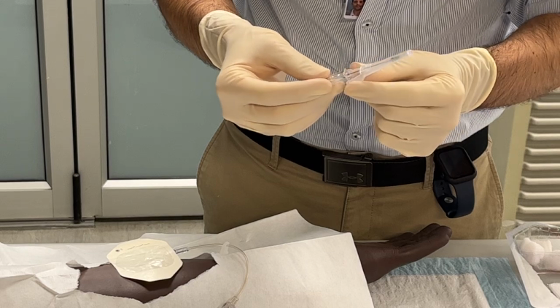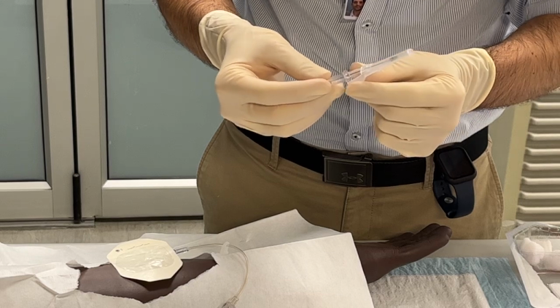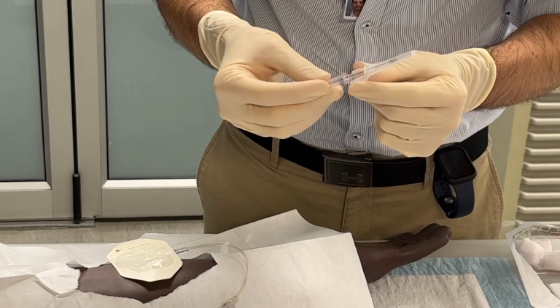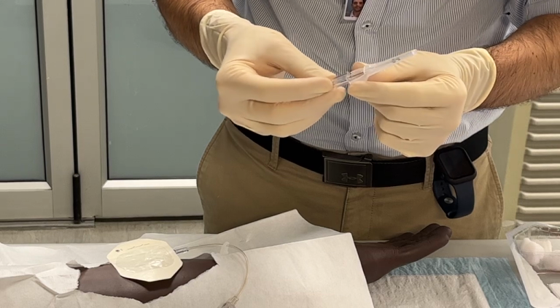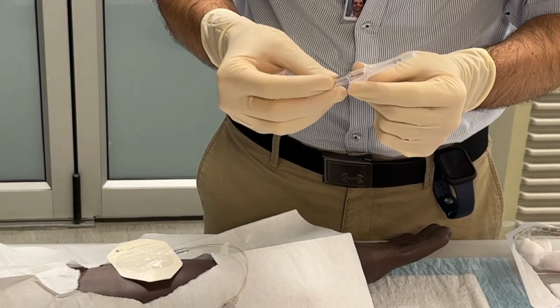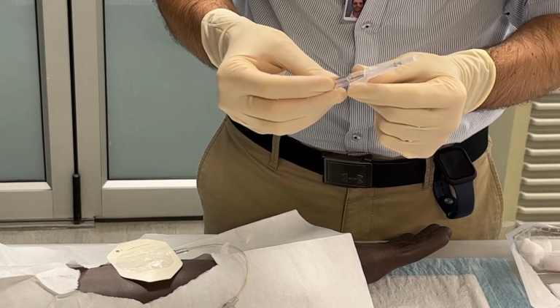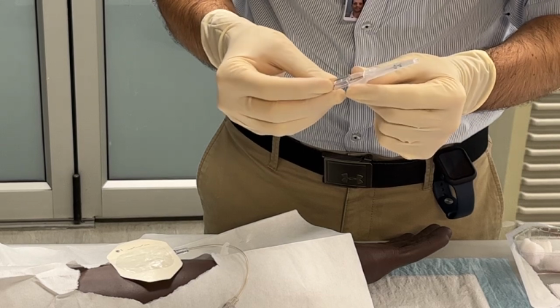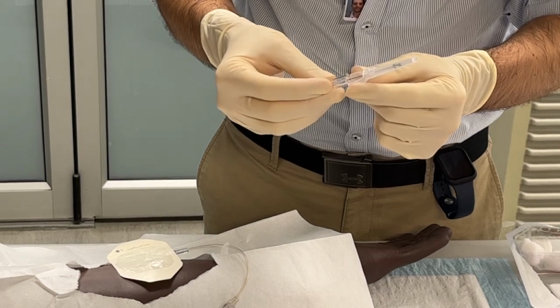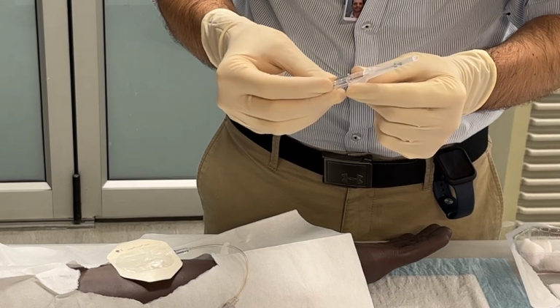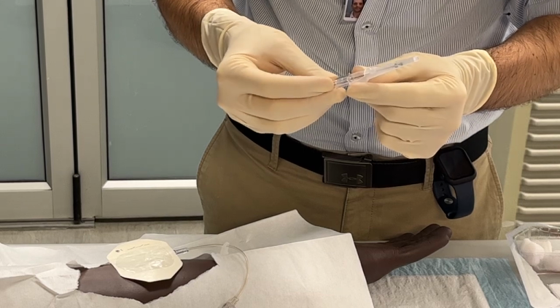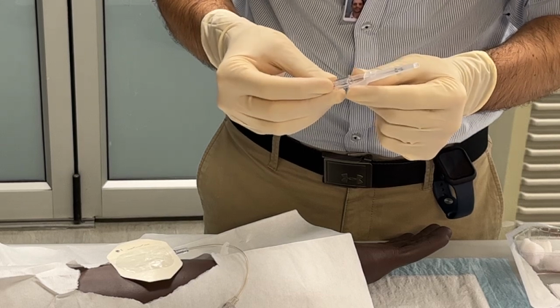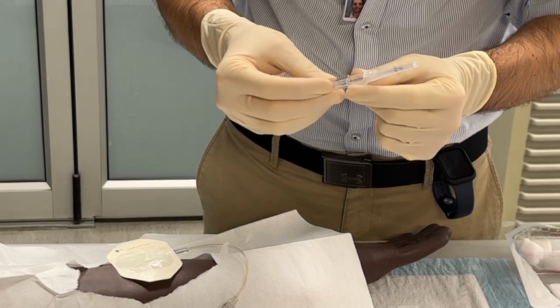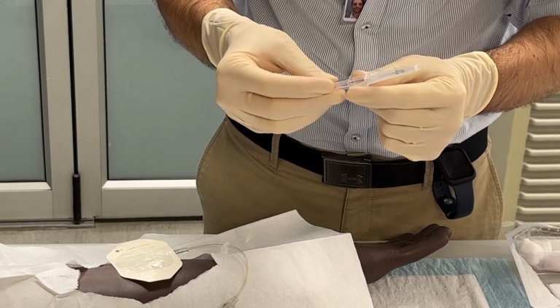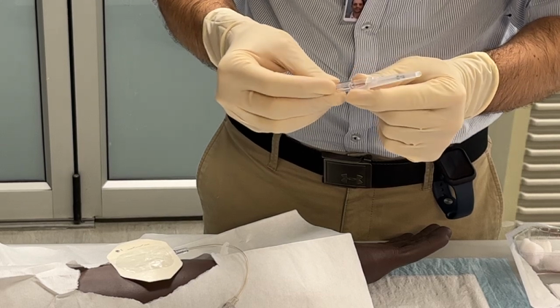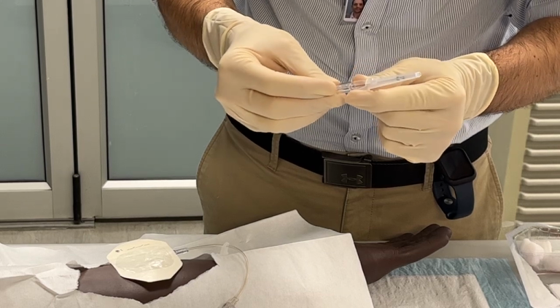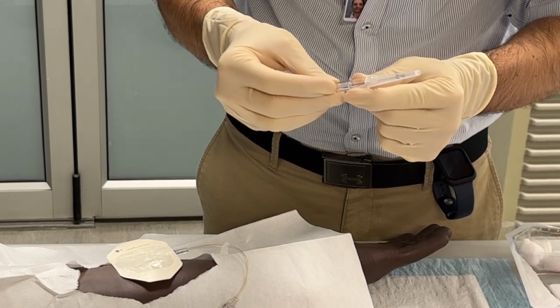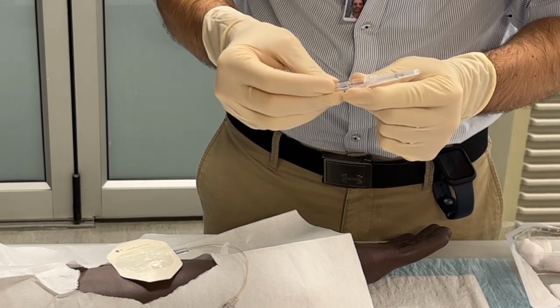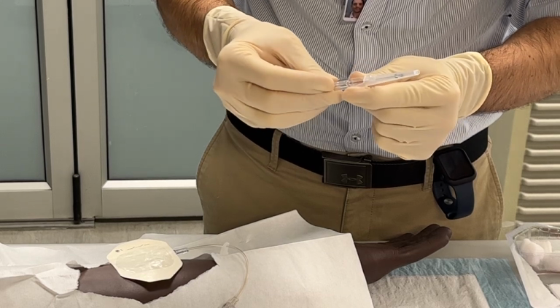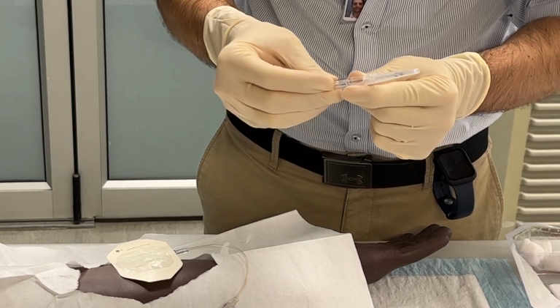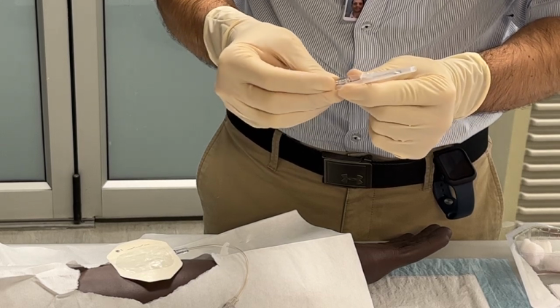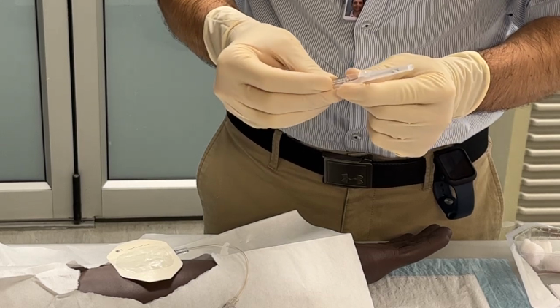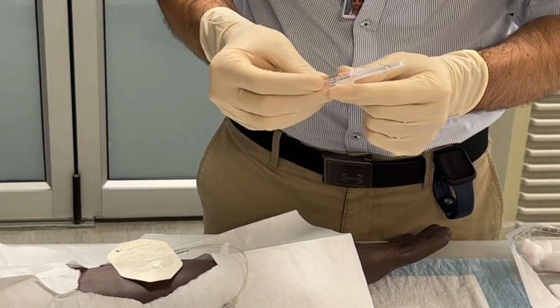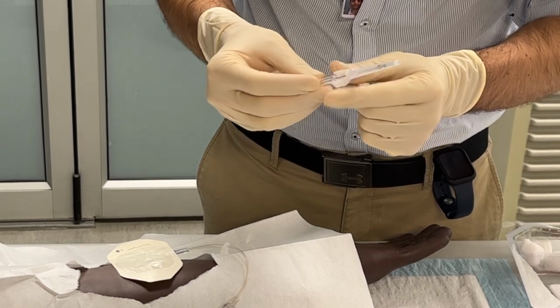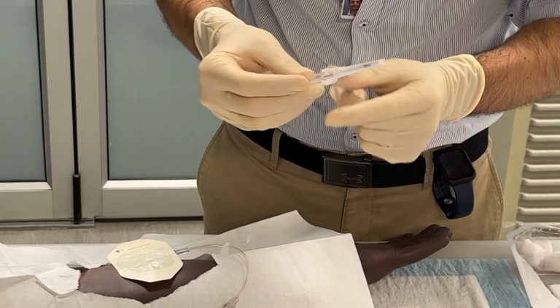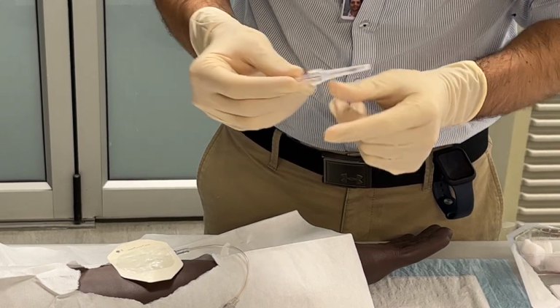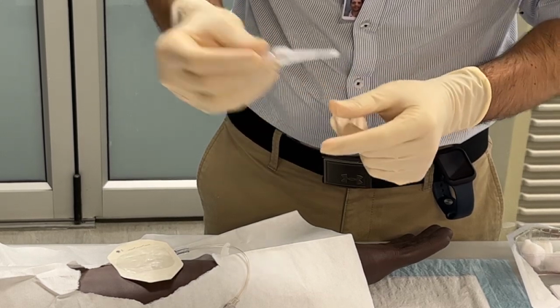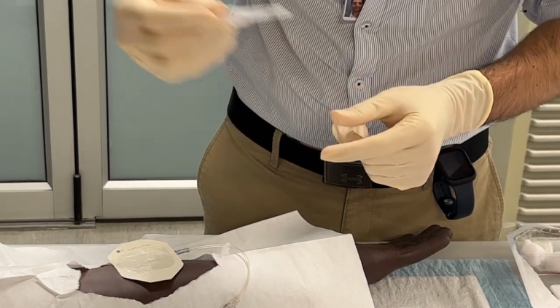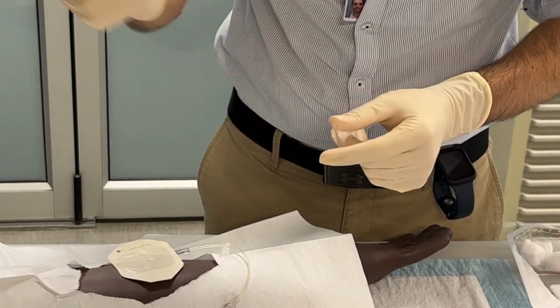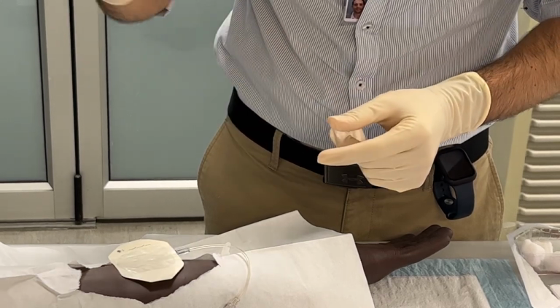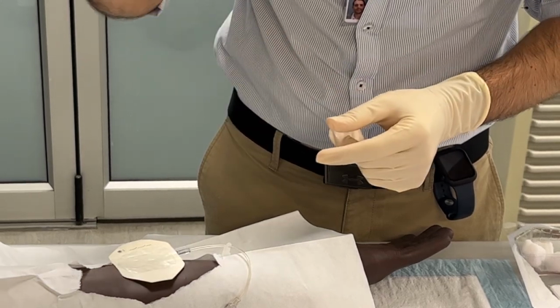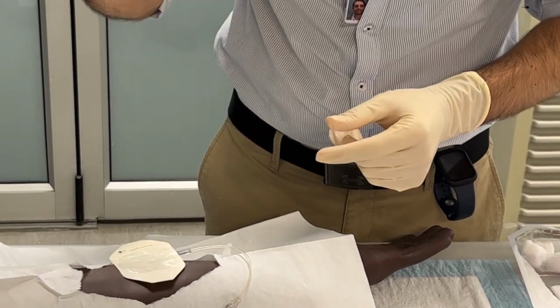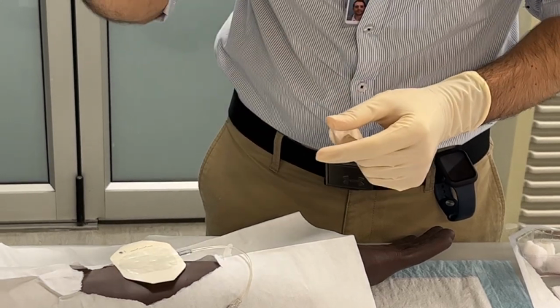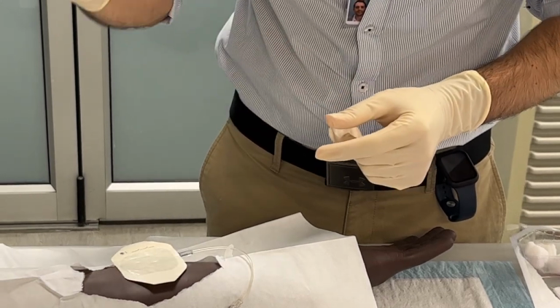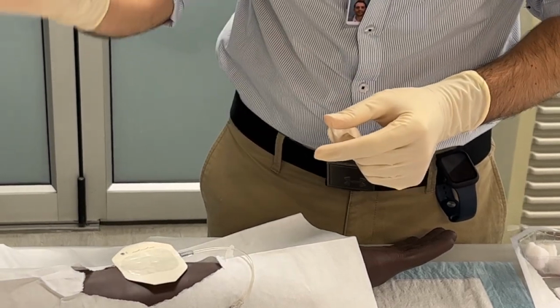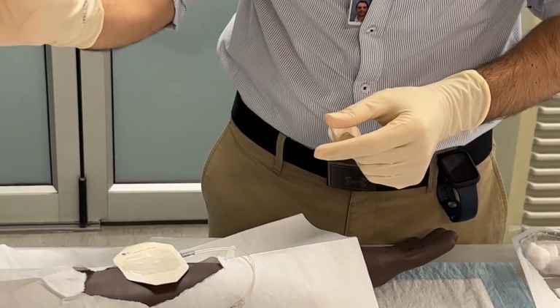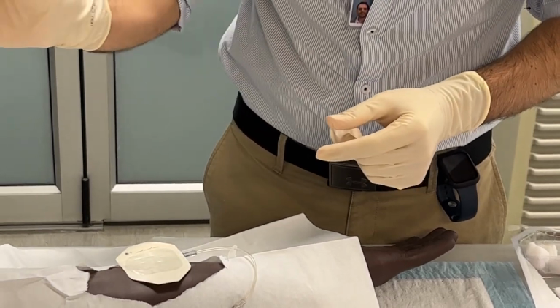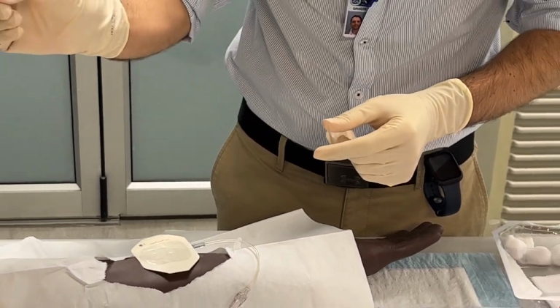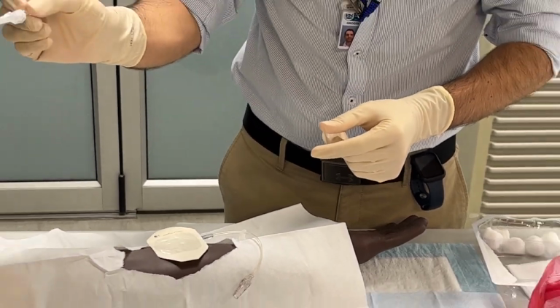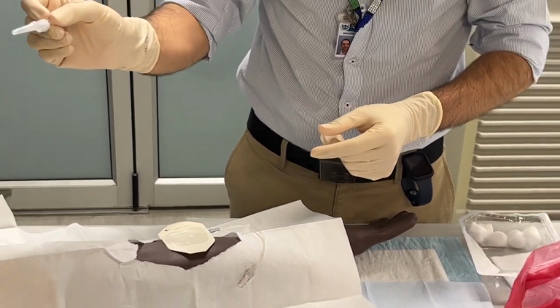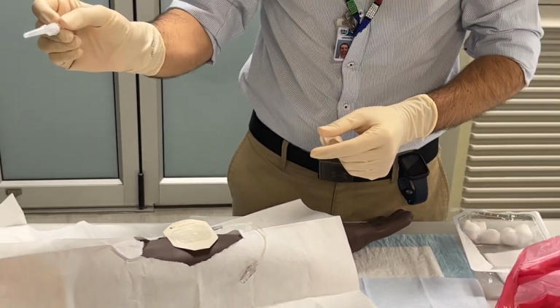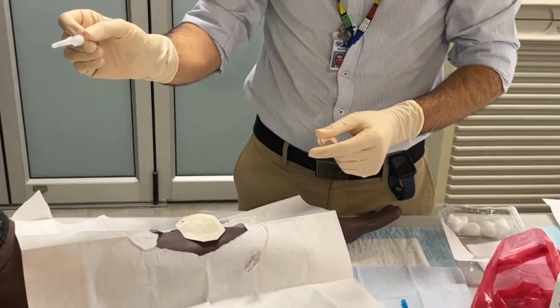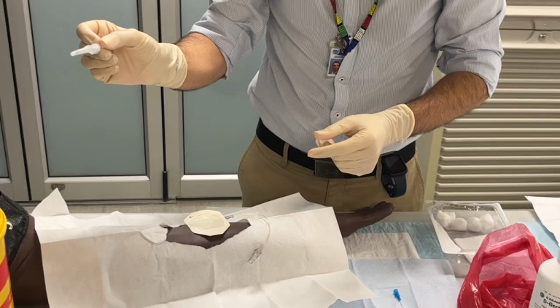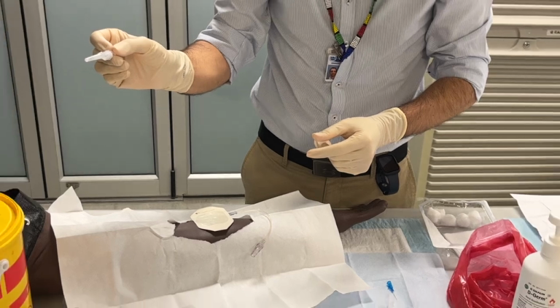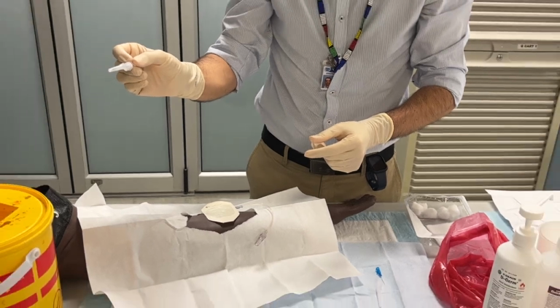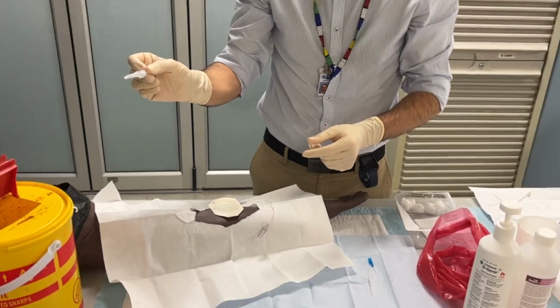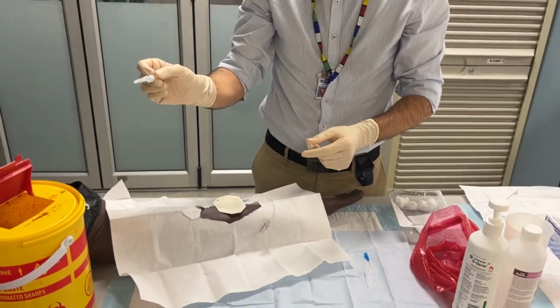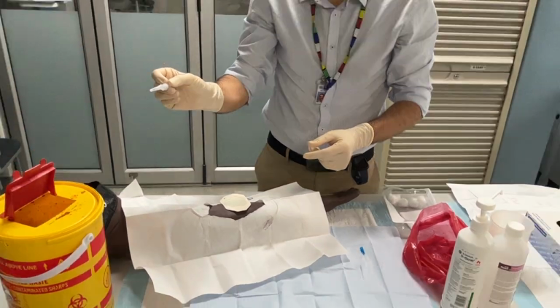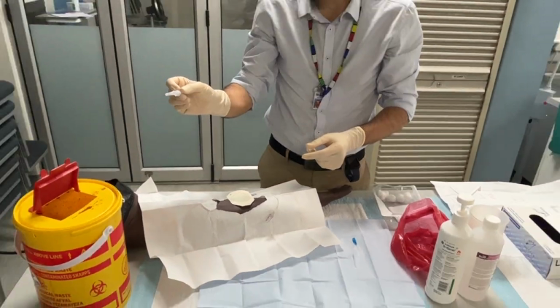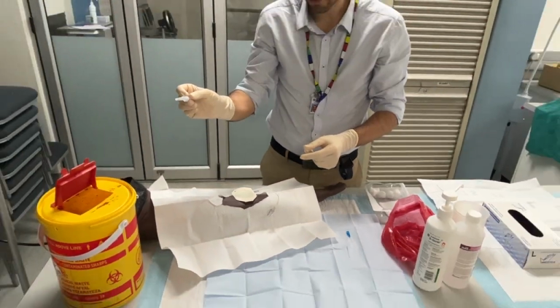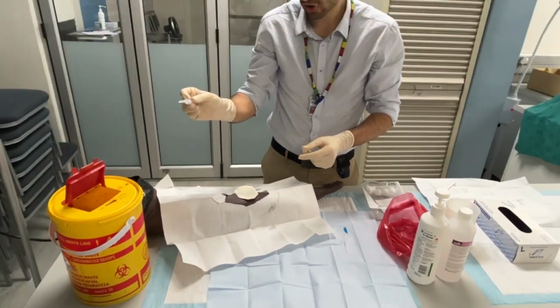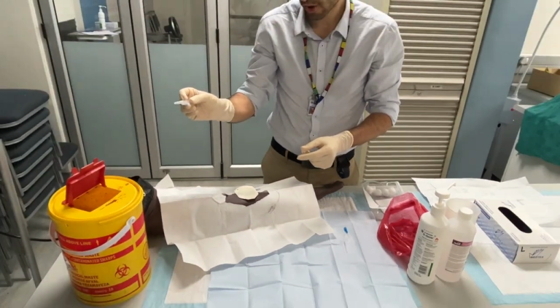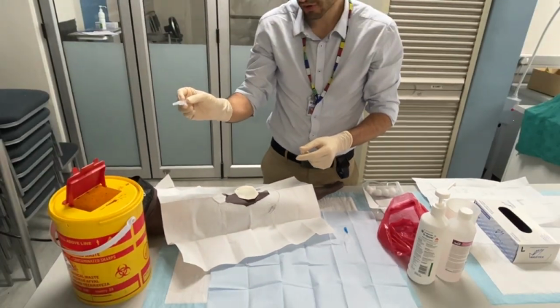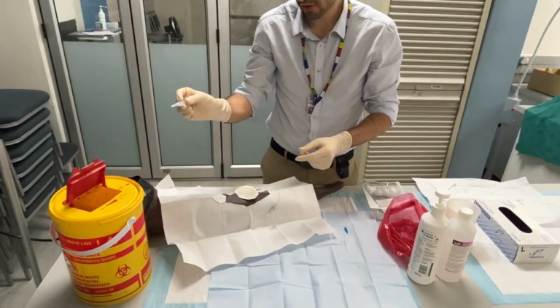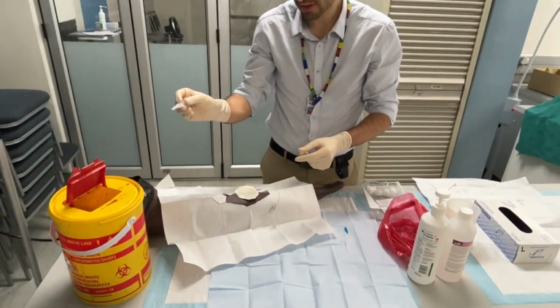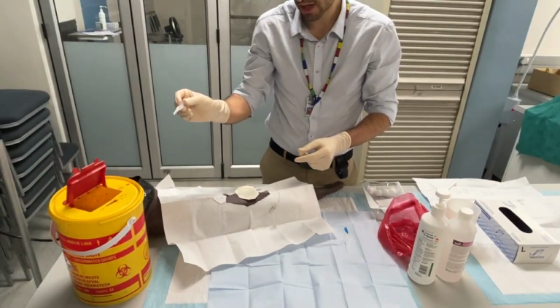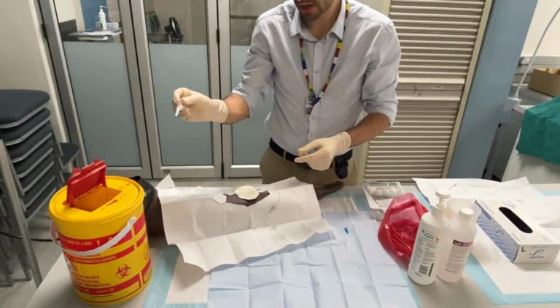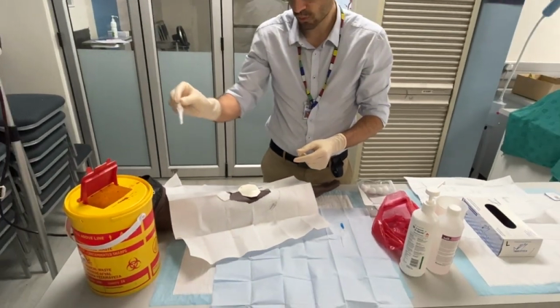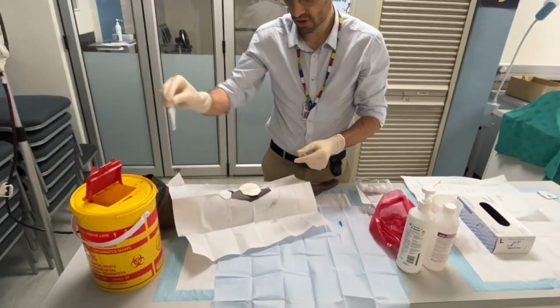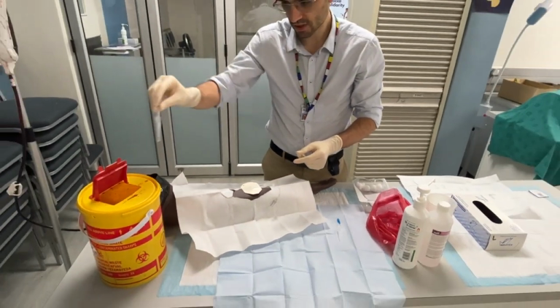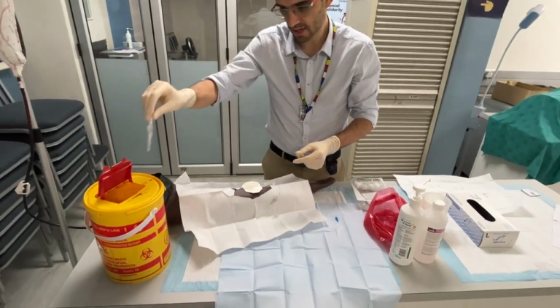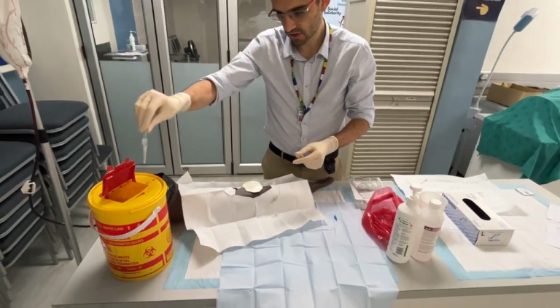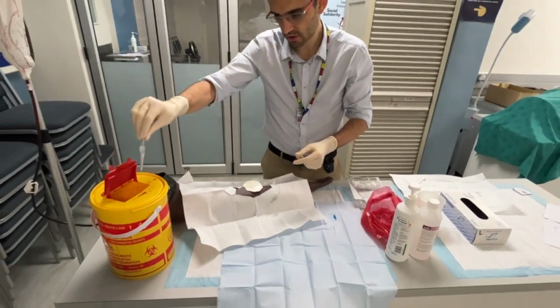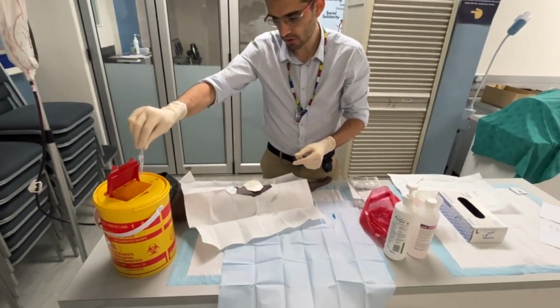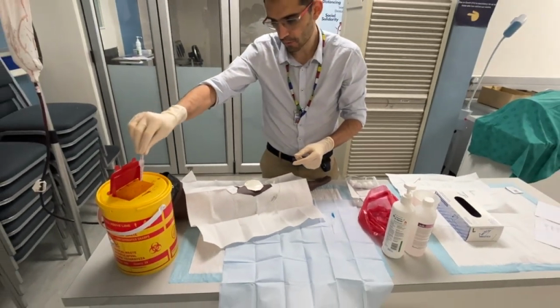So please don't ever recap your needles — just discard them directly into the sharps container, which should be next to you.